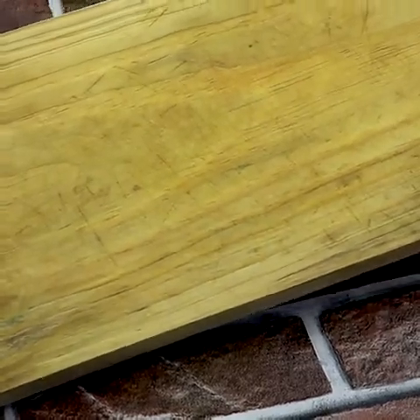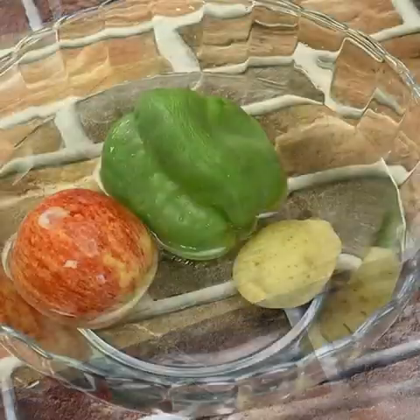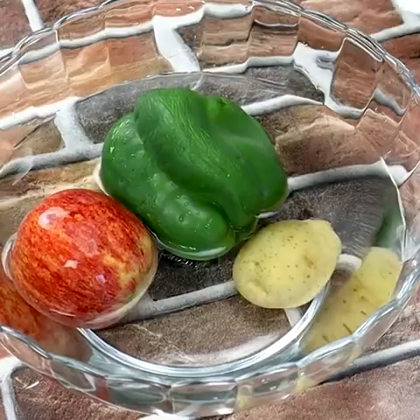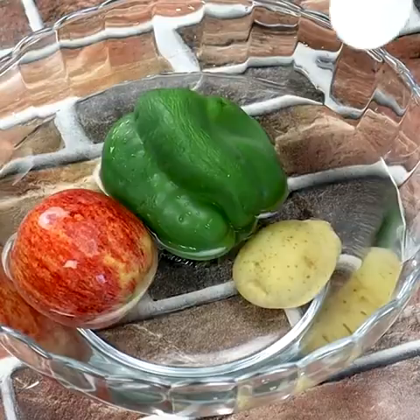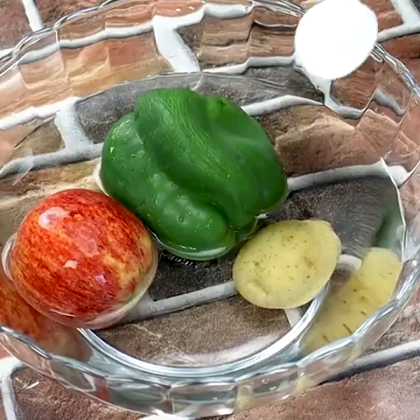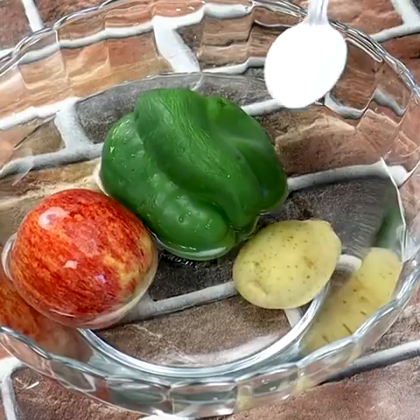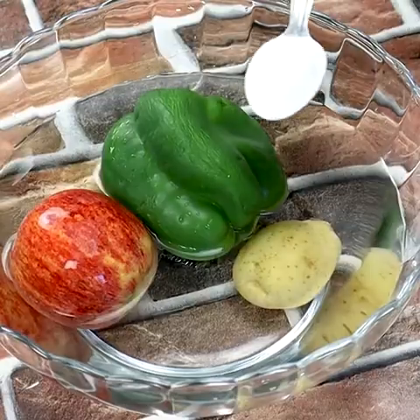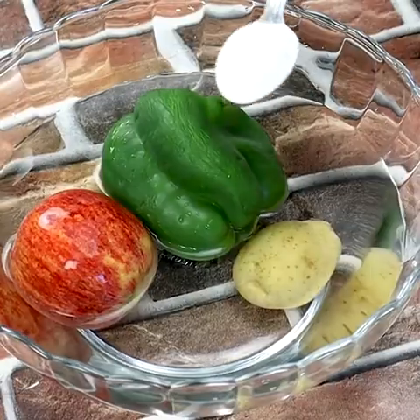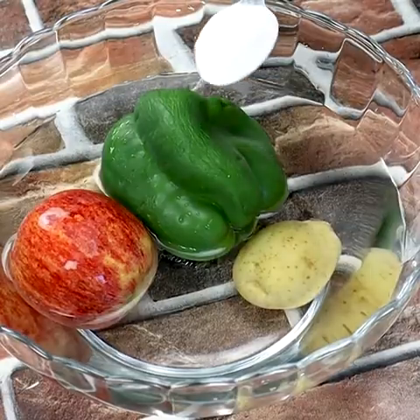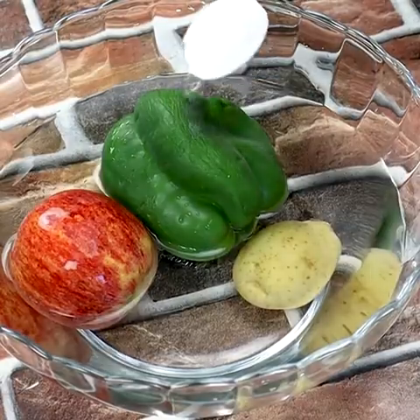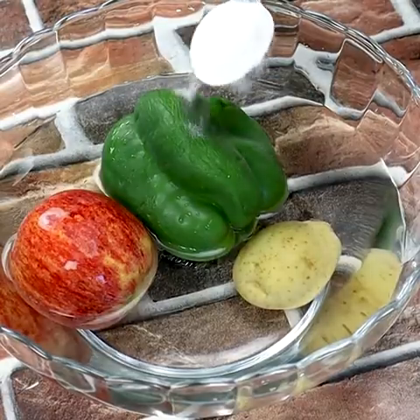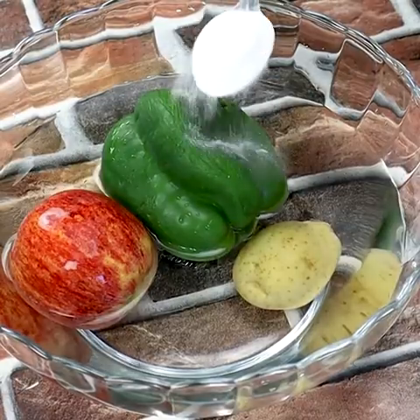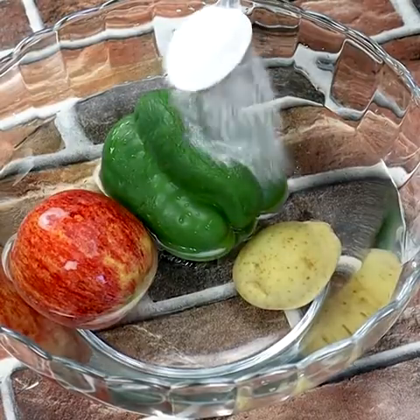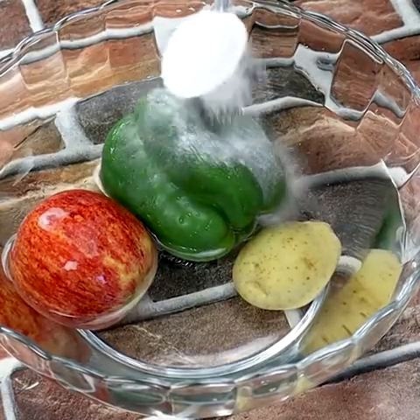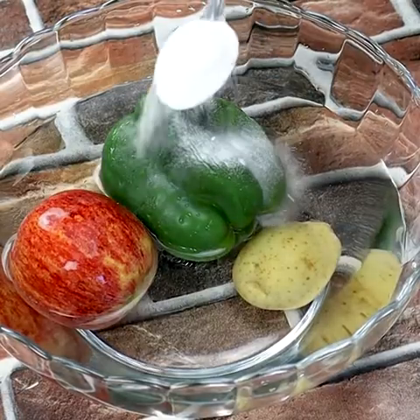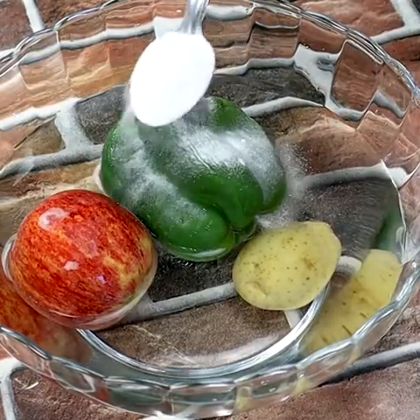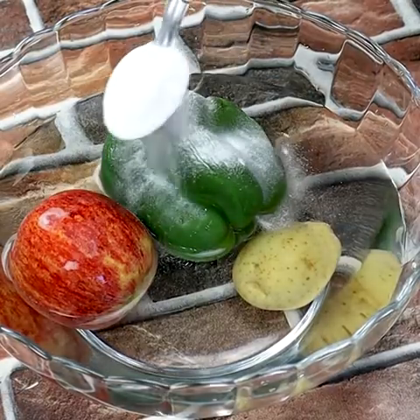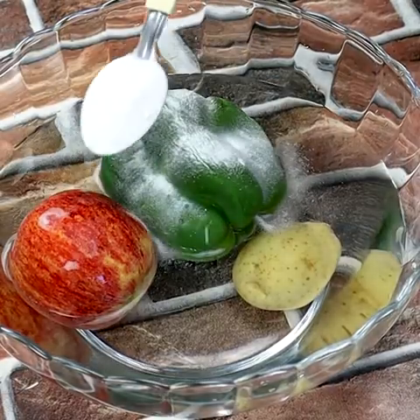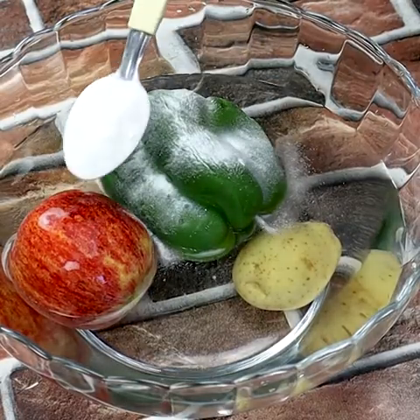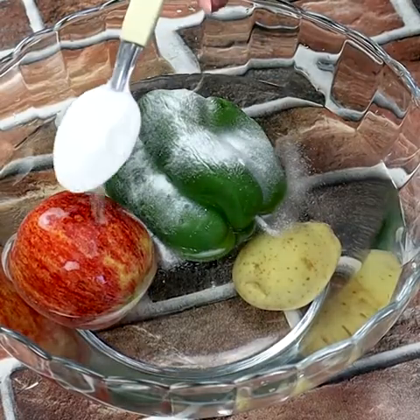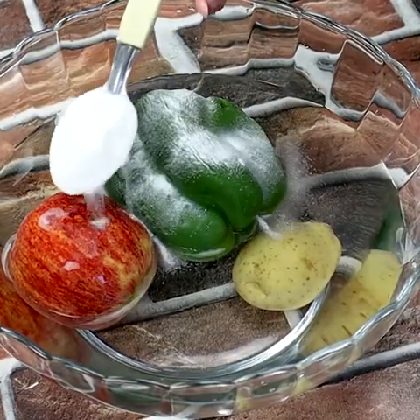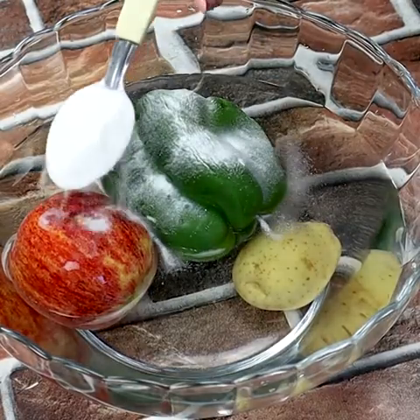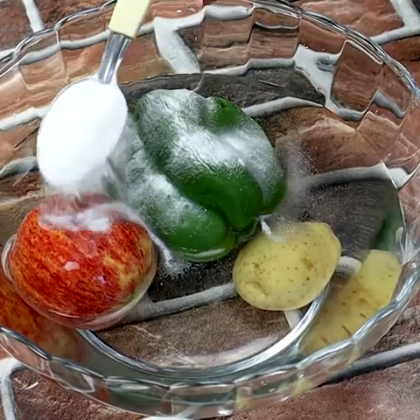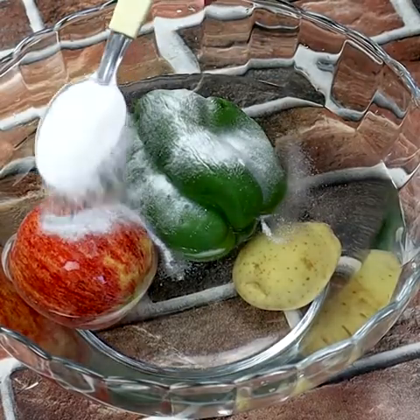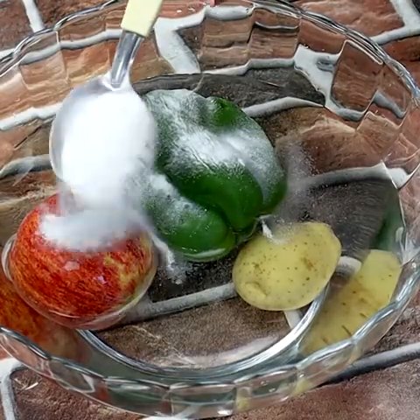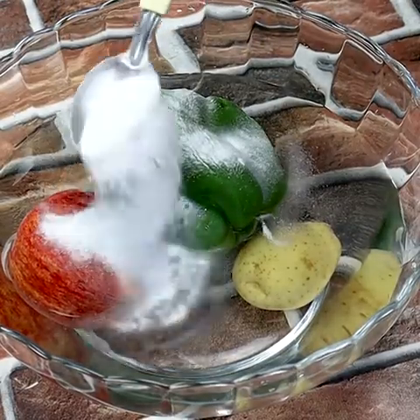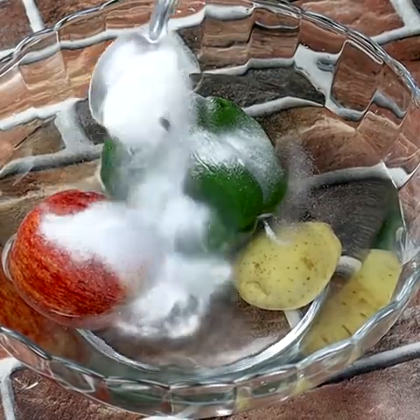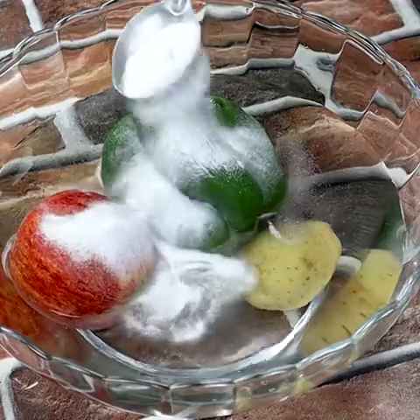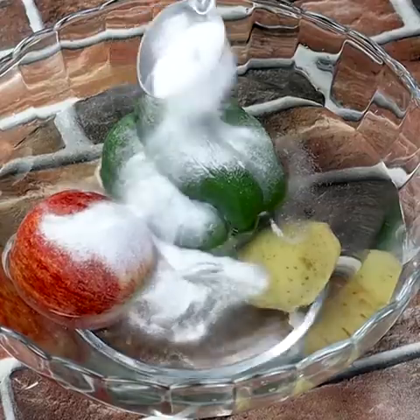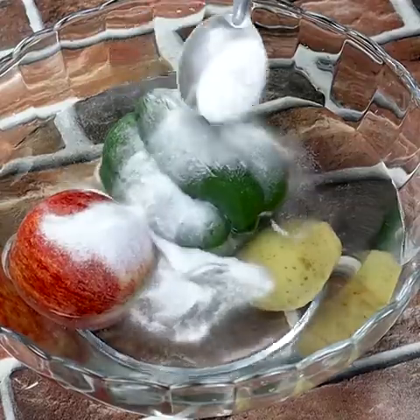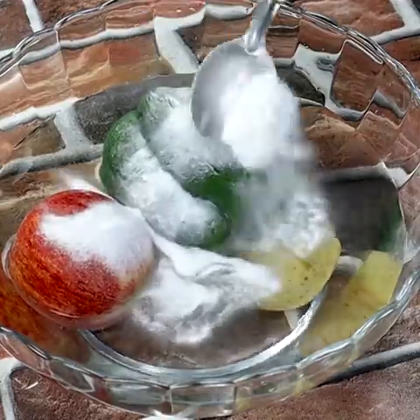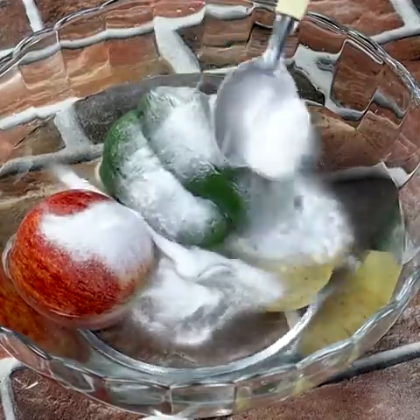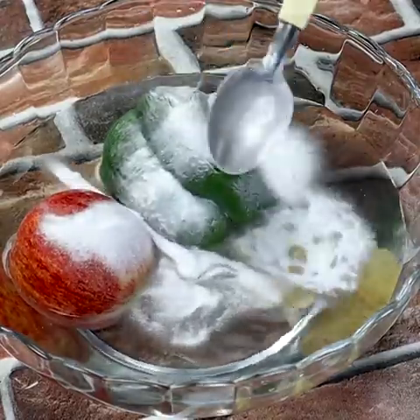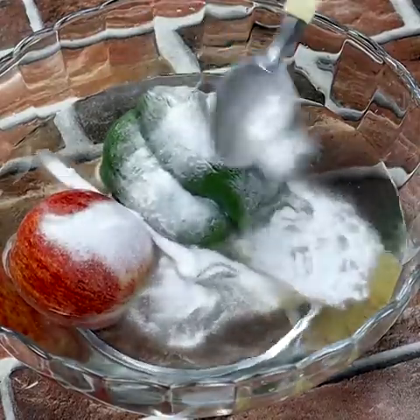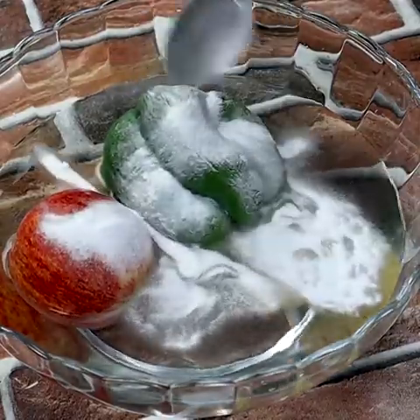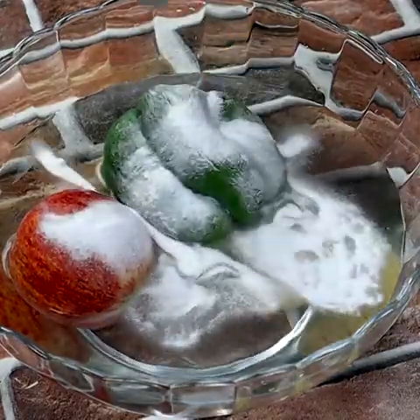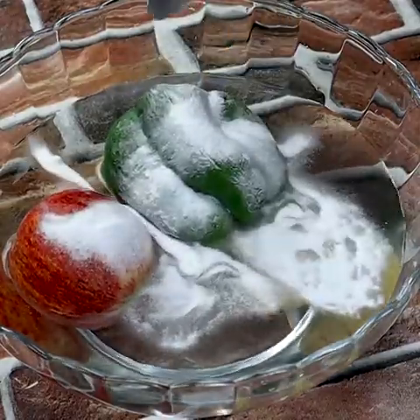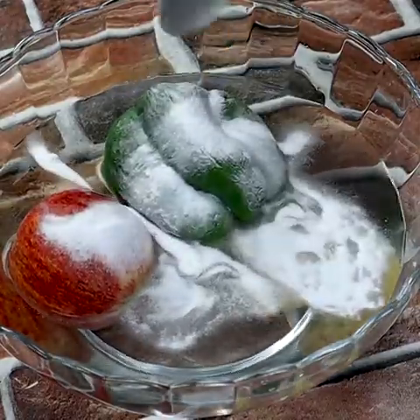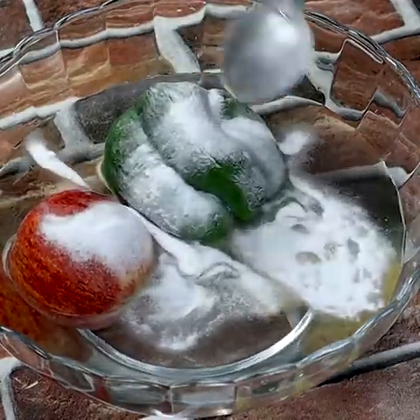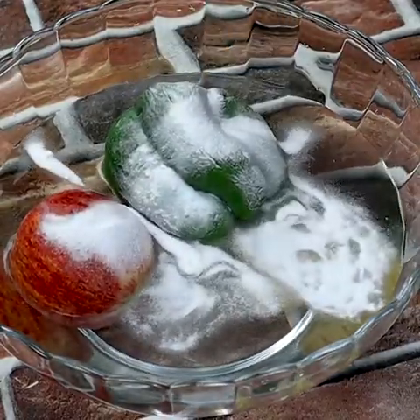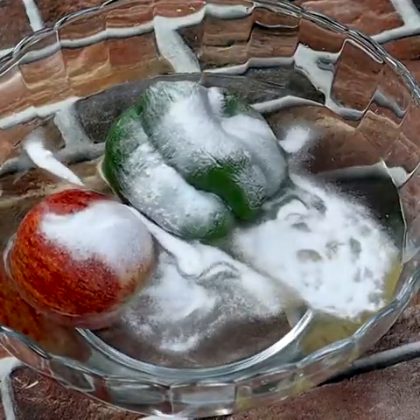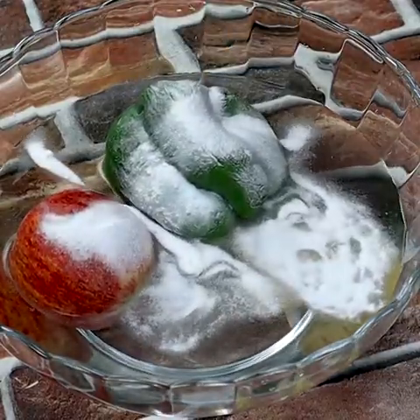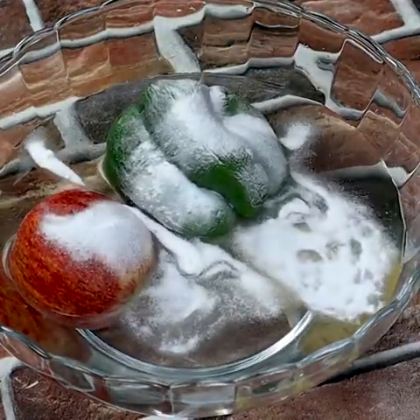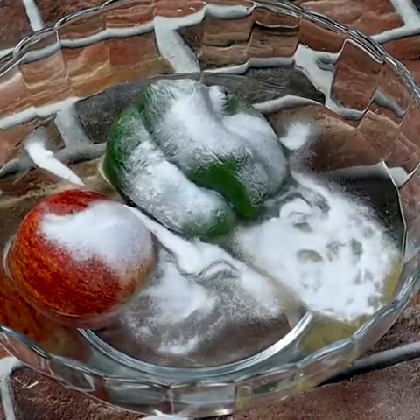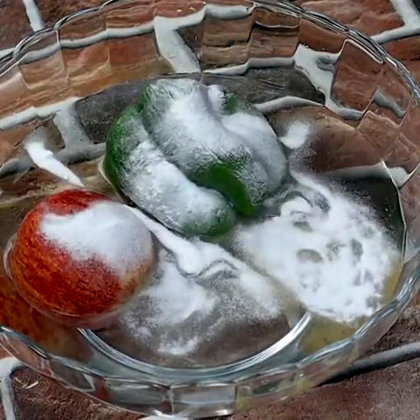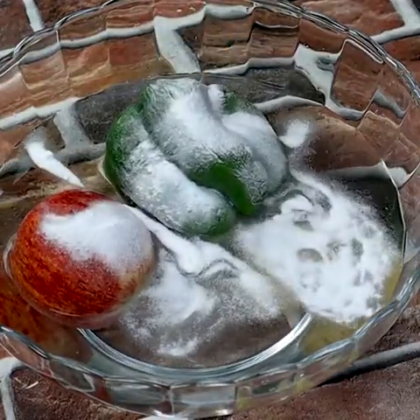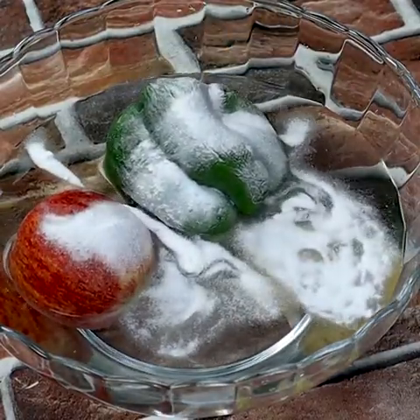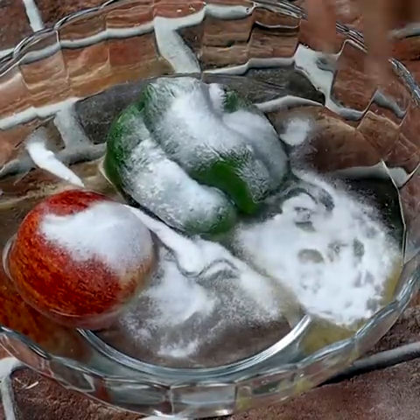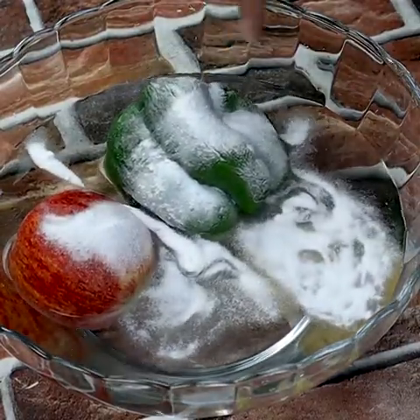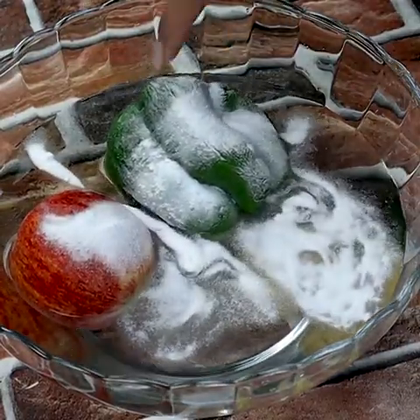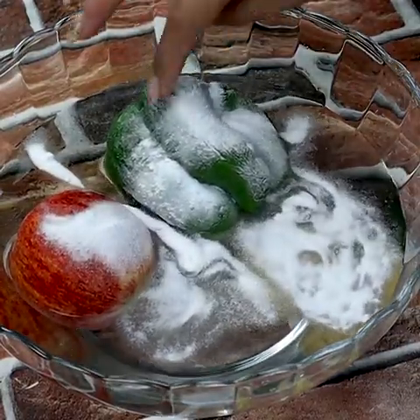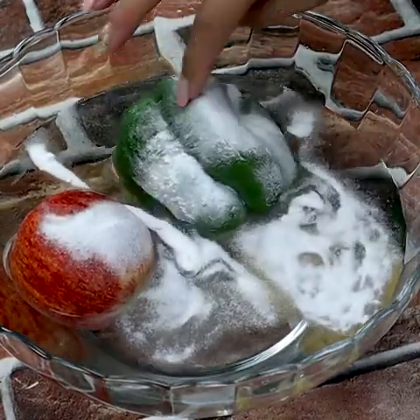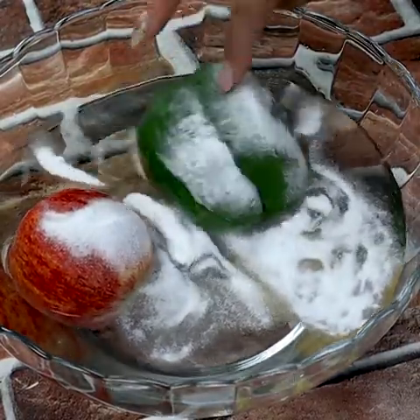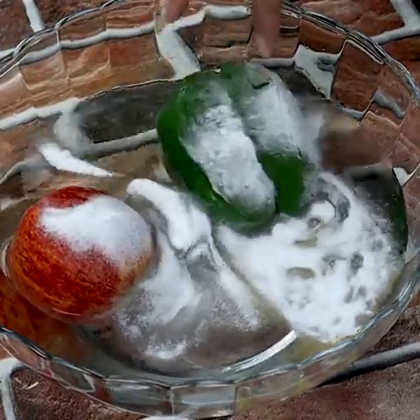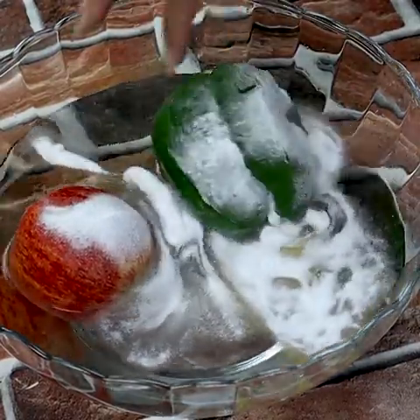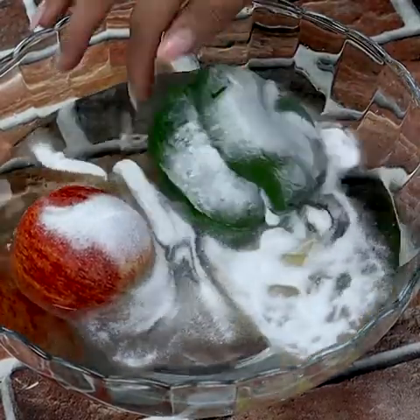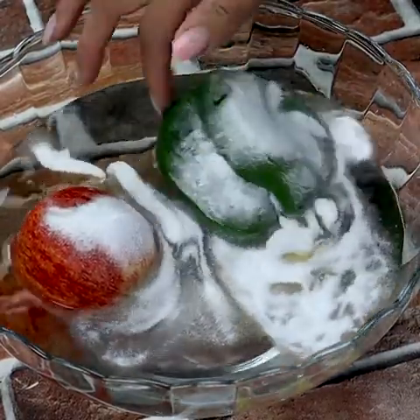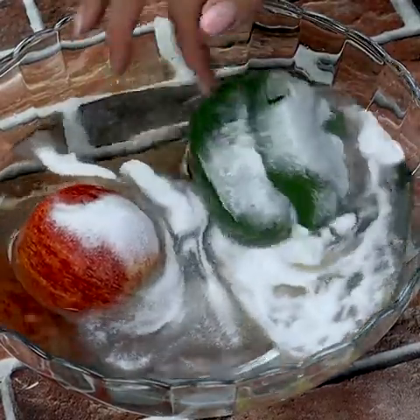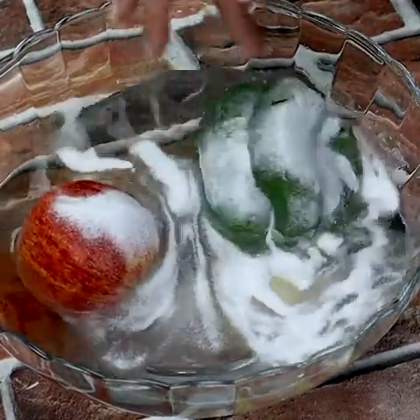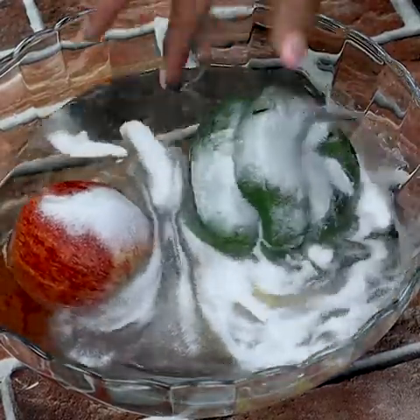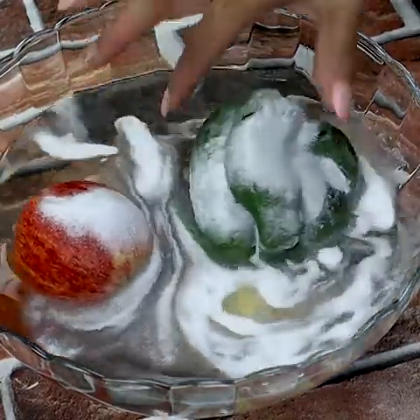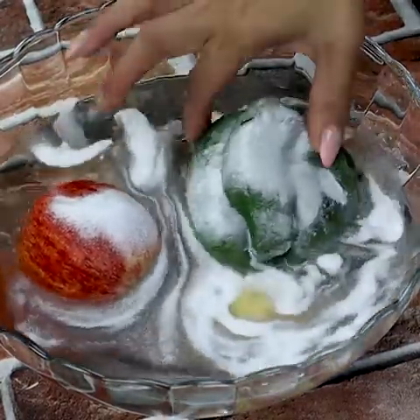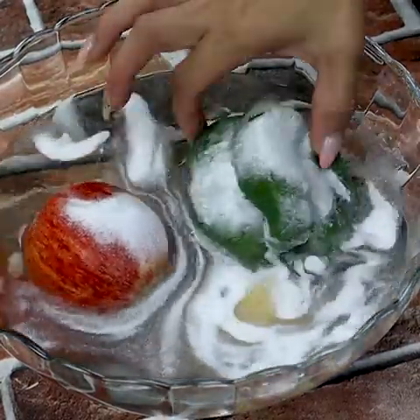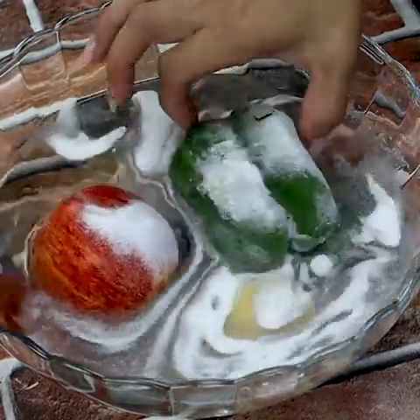Number three: make a homemade toothpaste. Bicarbonate is an excellent alternative to toothpaste — it has a cleaning and whitening effect on the teeth.